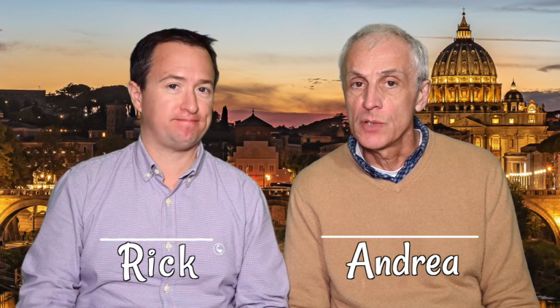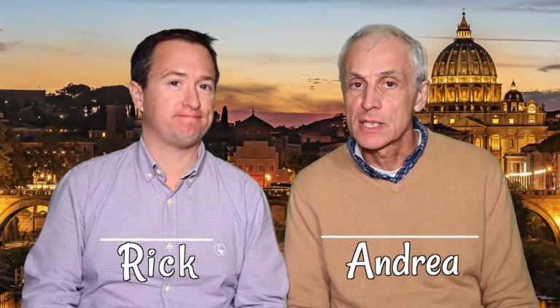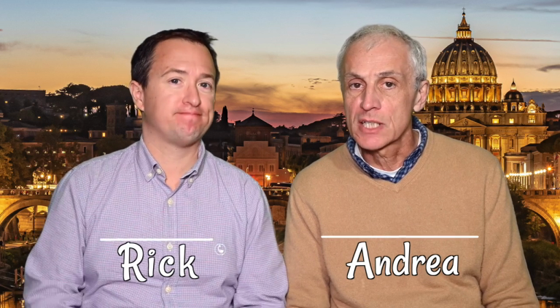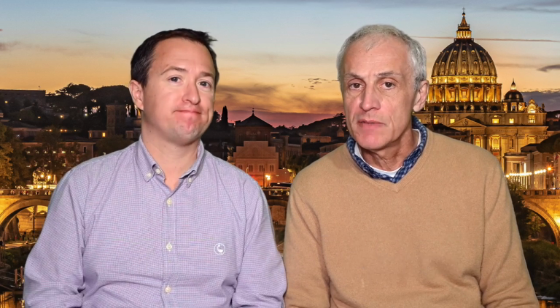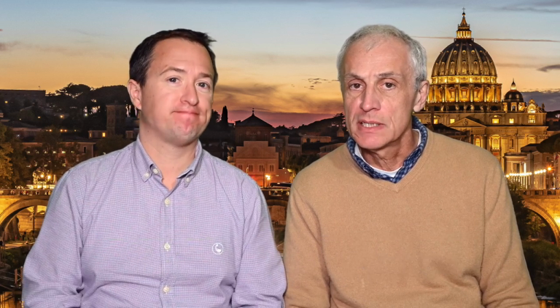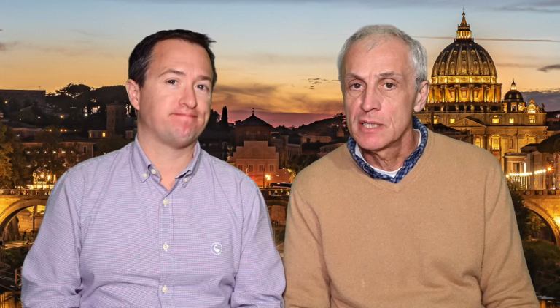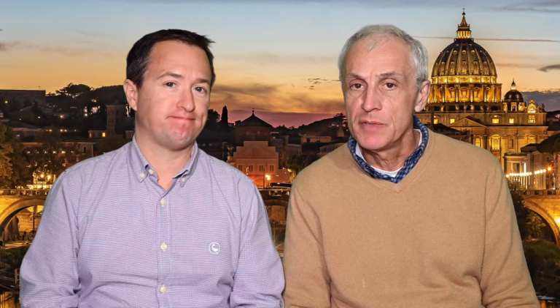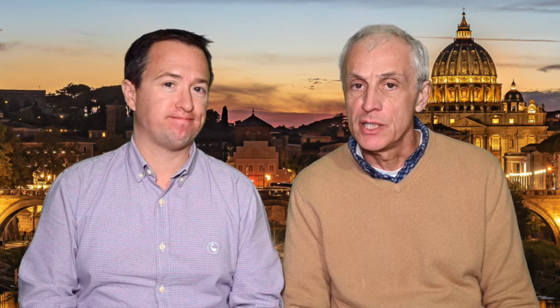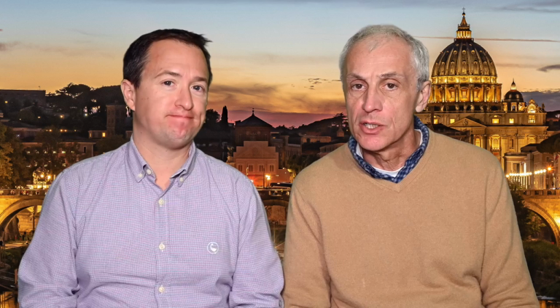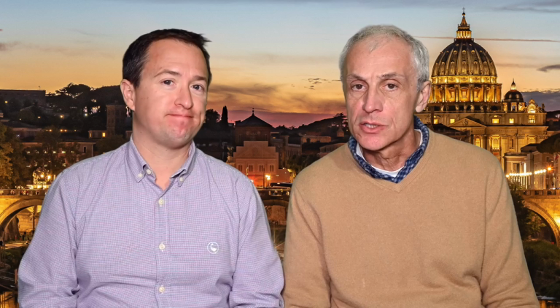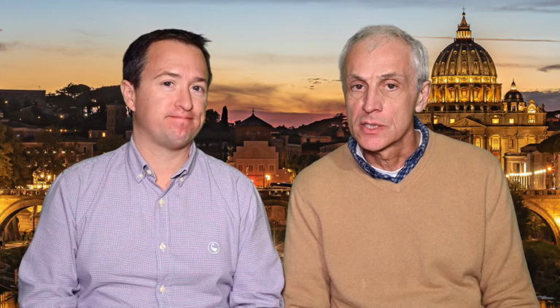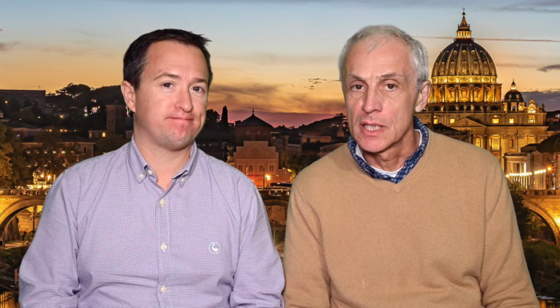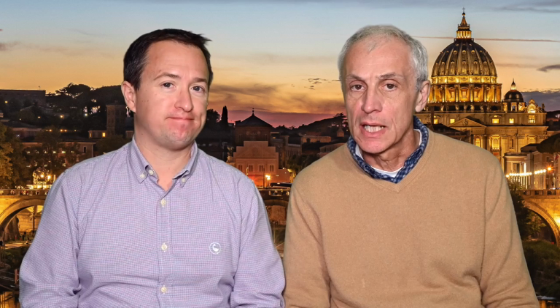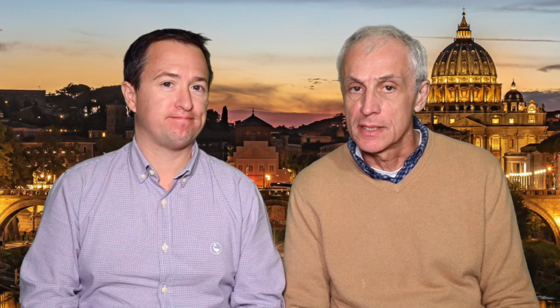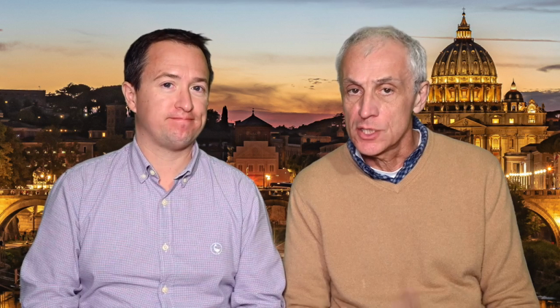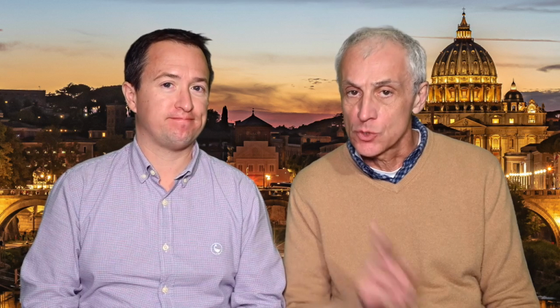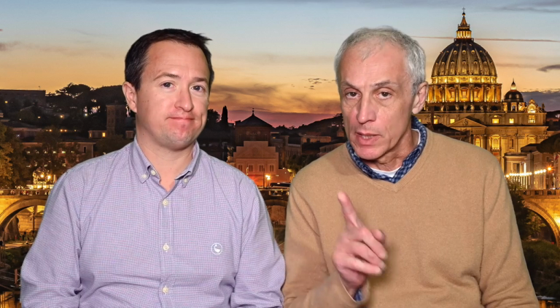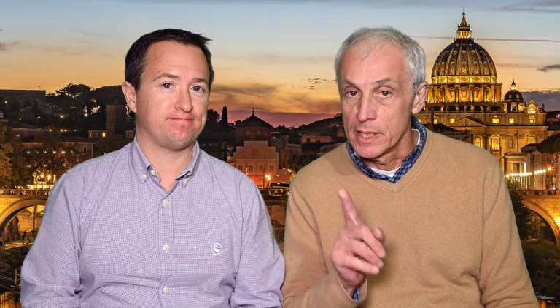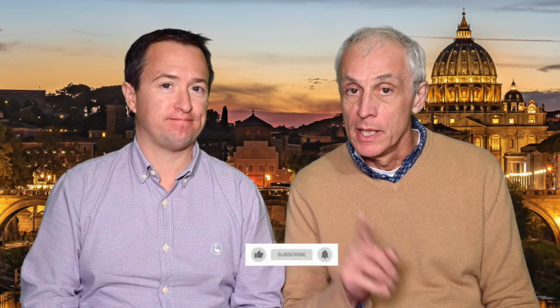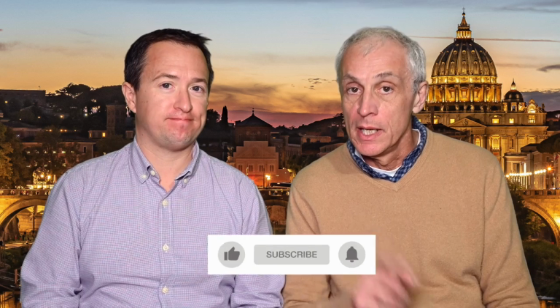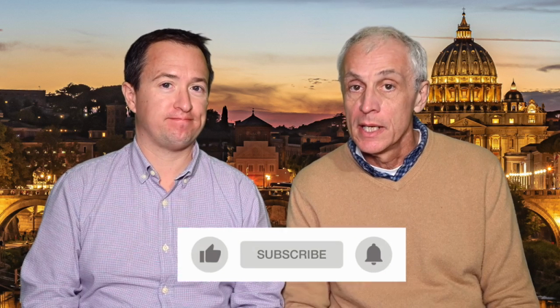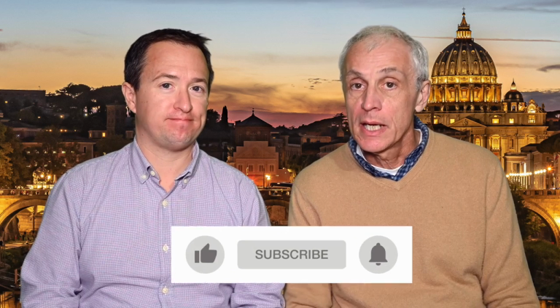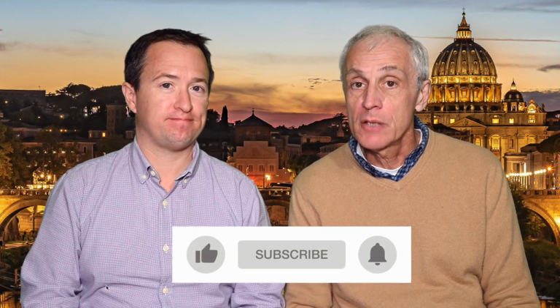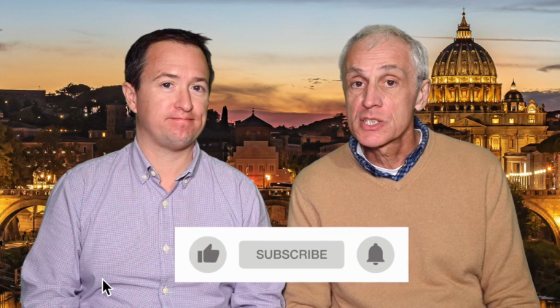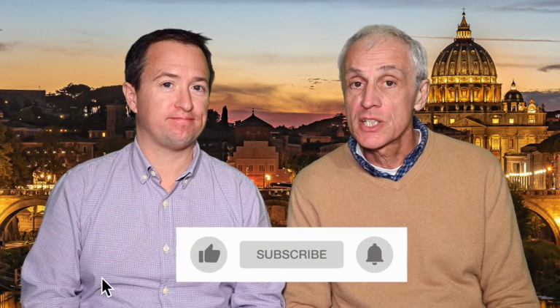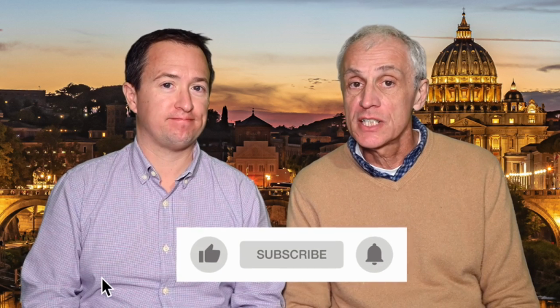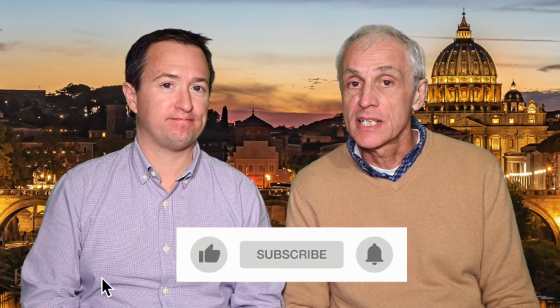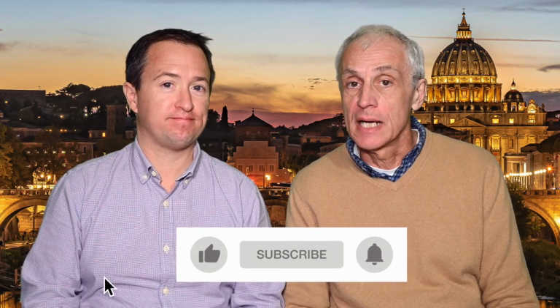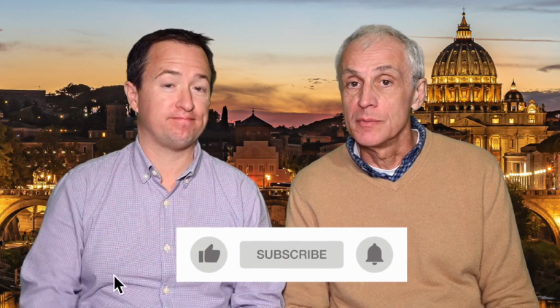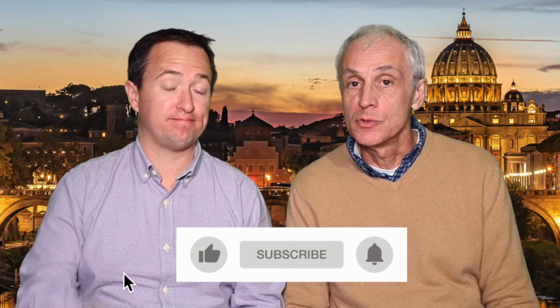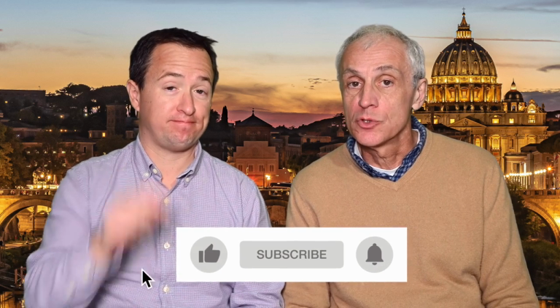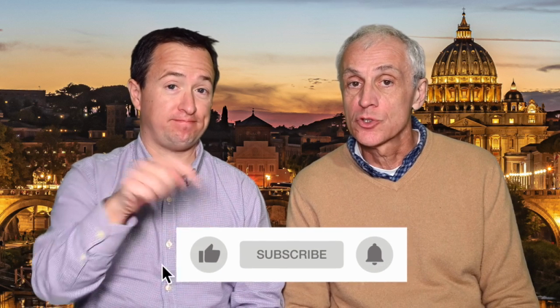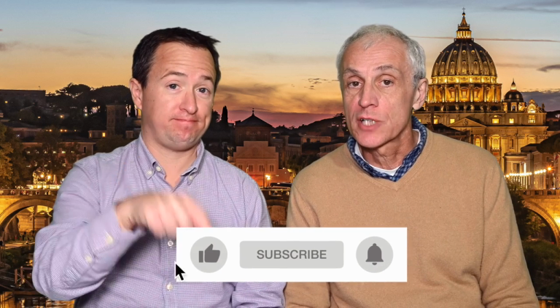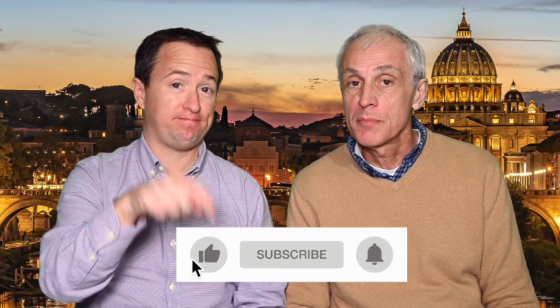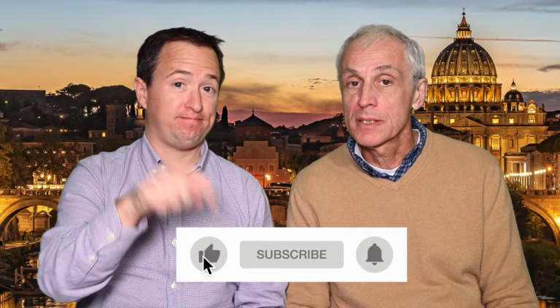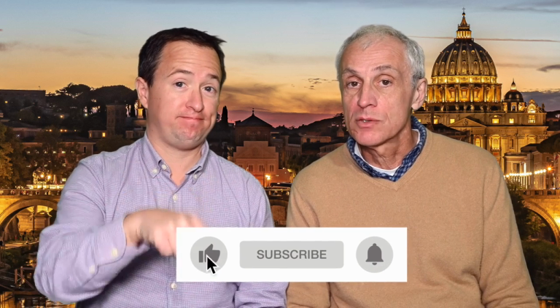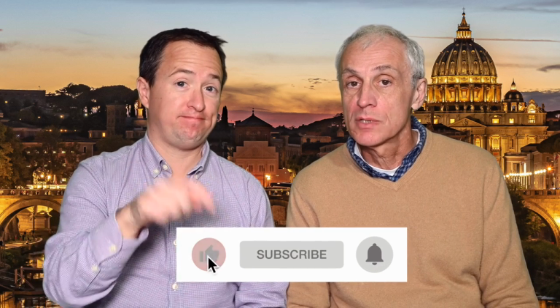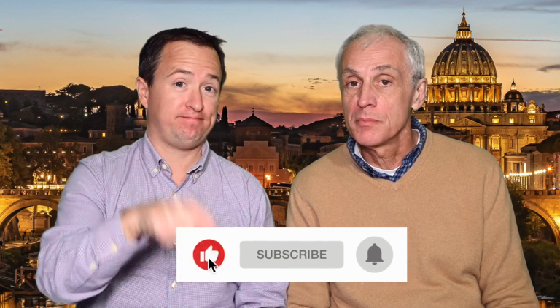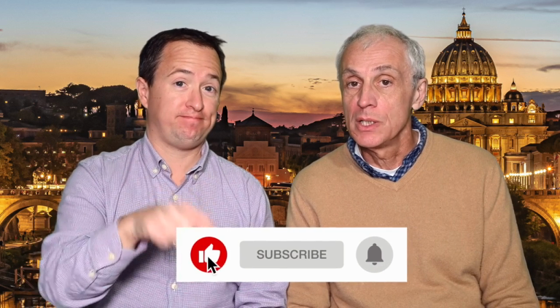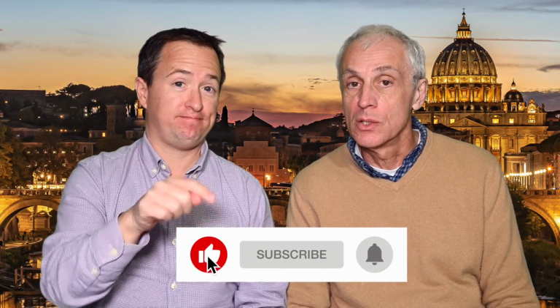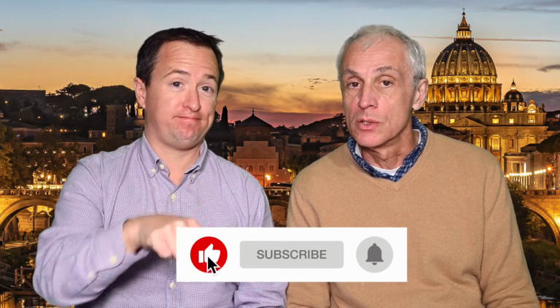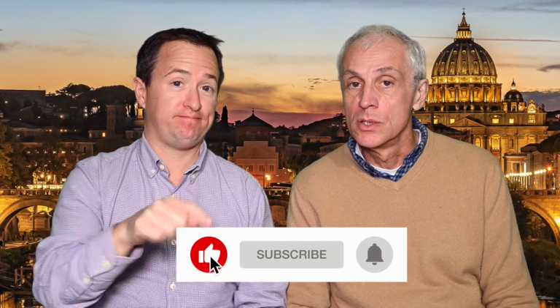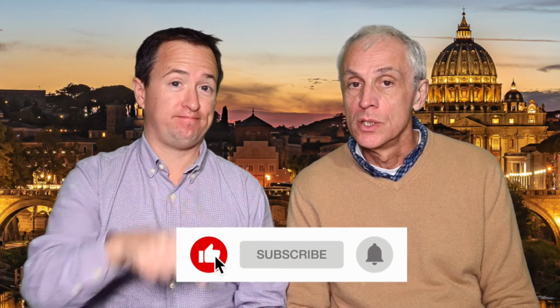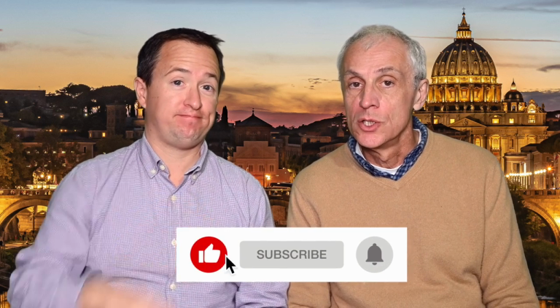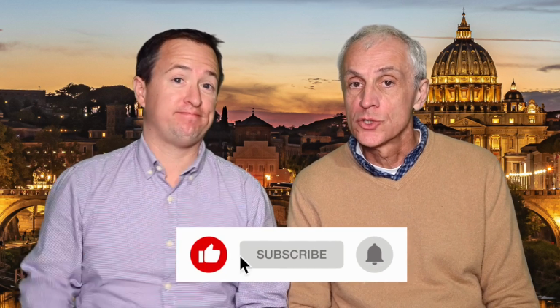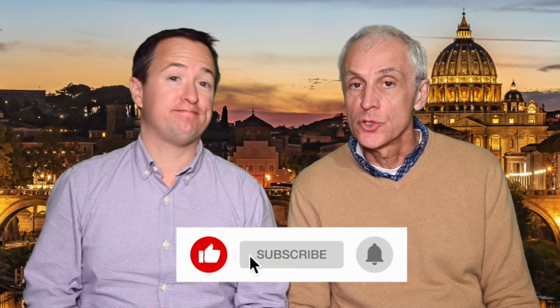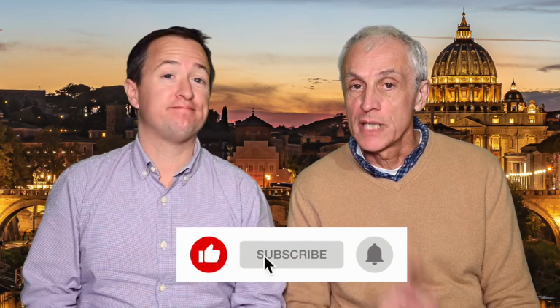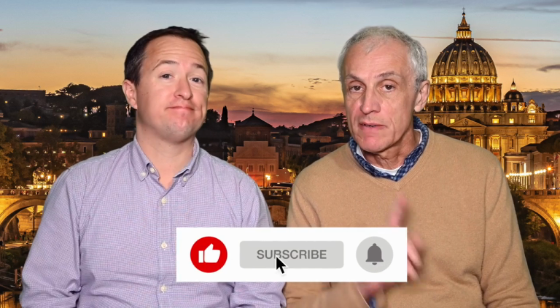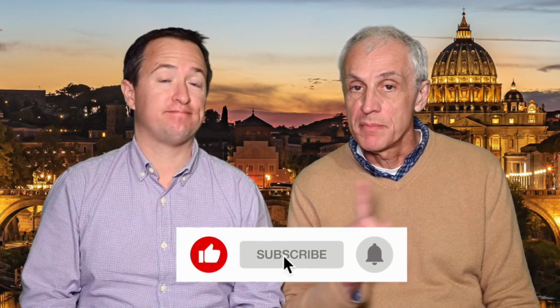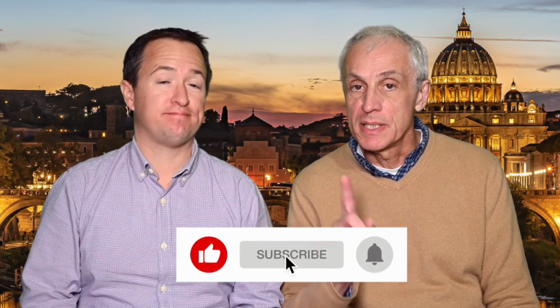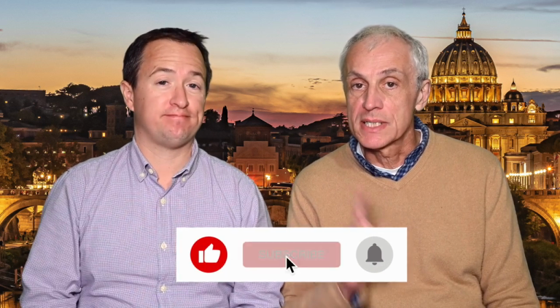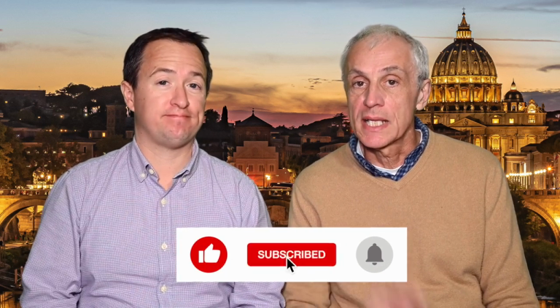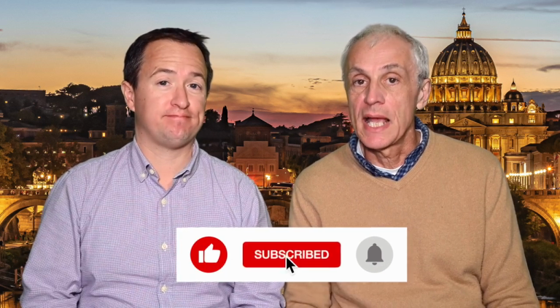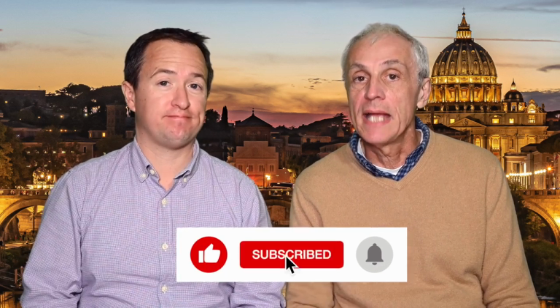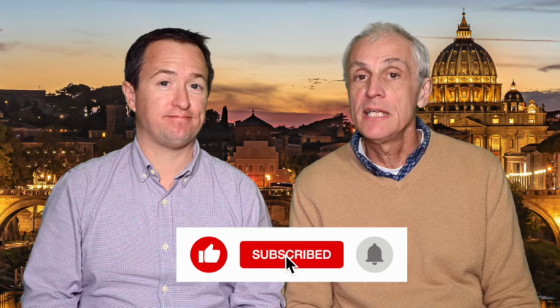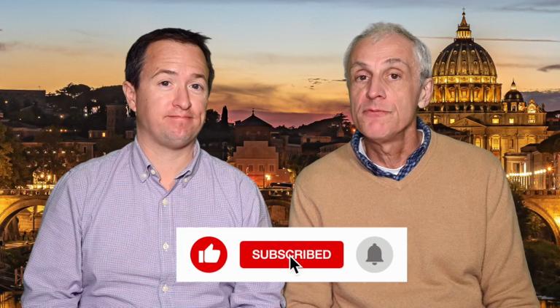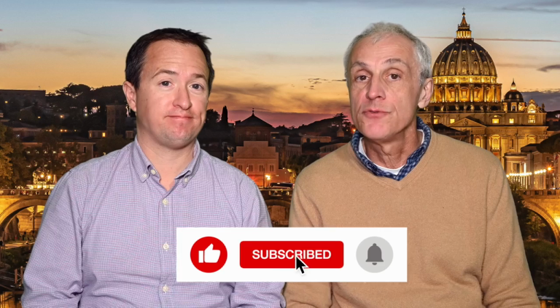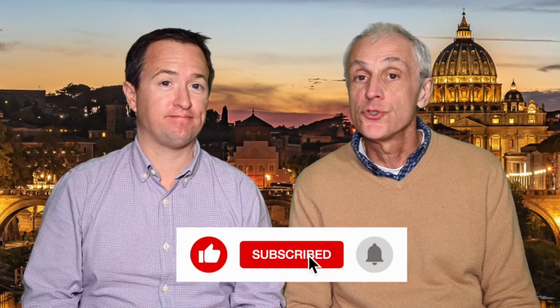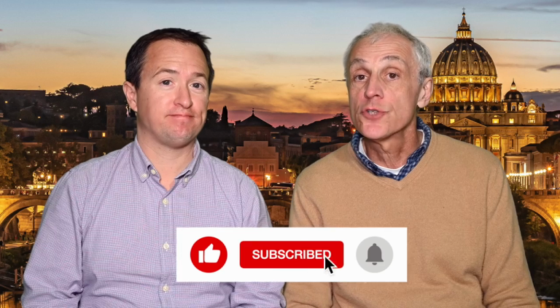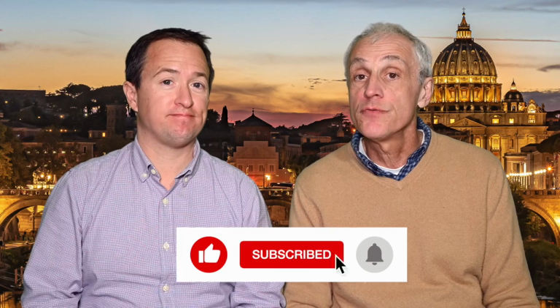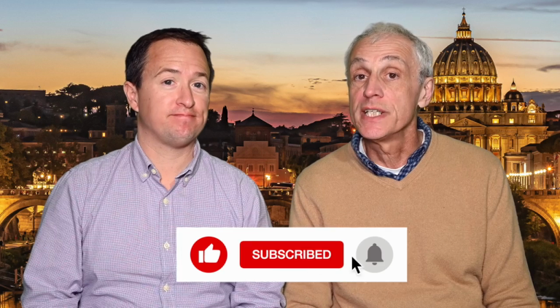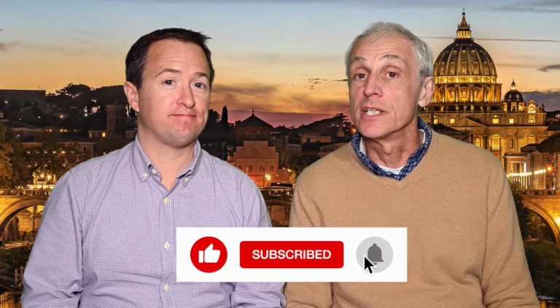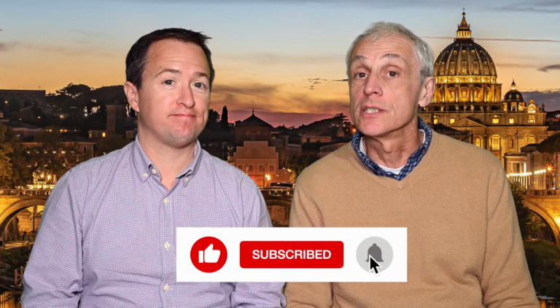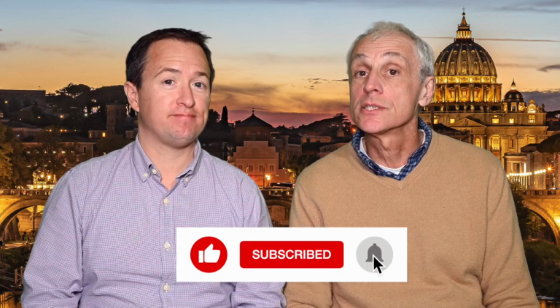If you like travel-related videos like this one, now is a great time to hit the subscribe button down below so you'll never miss any future videos.